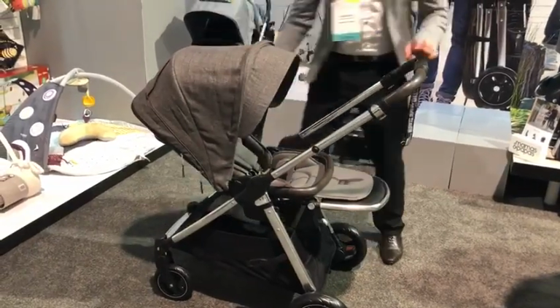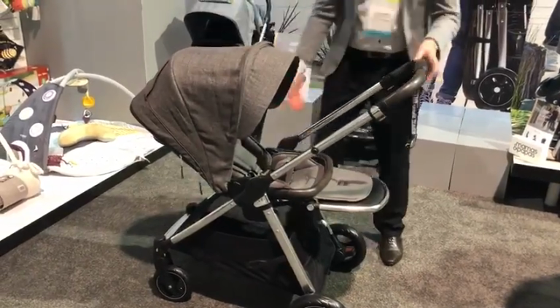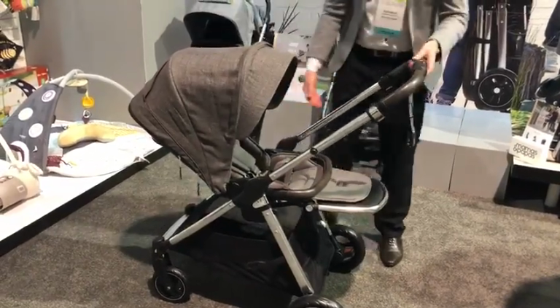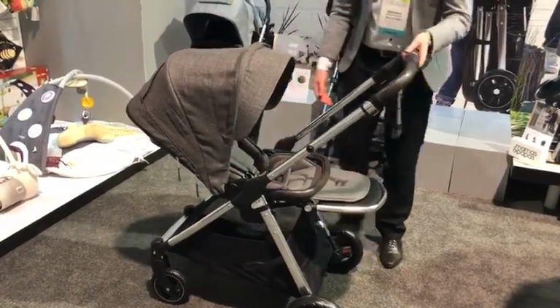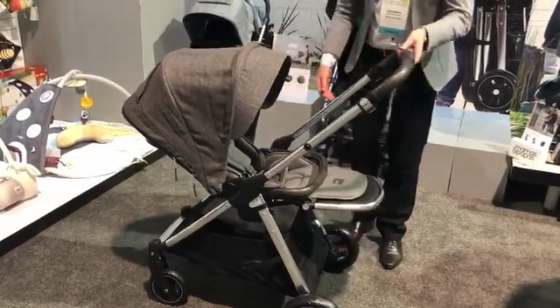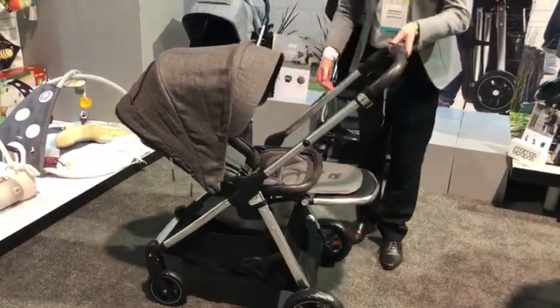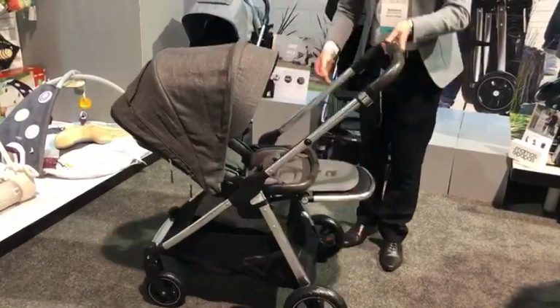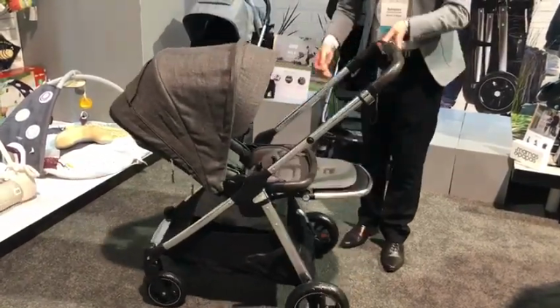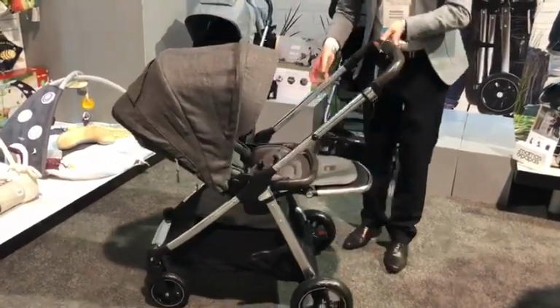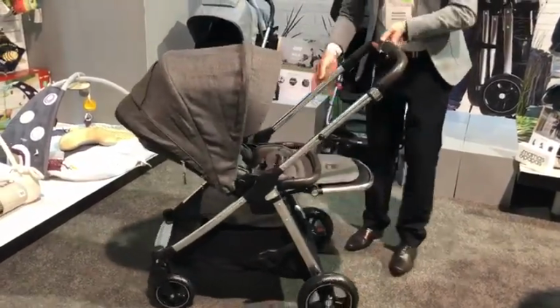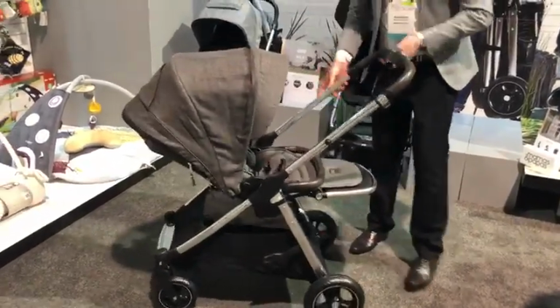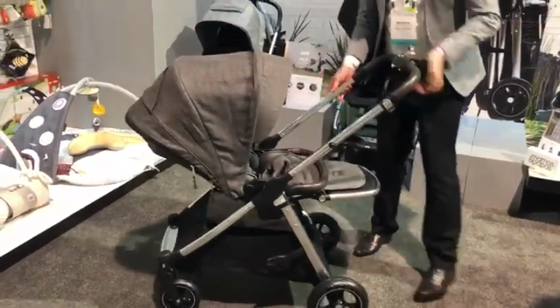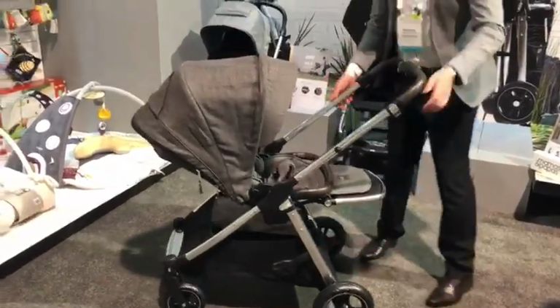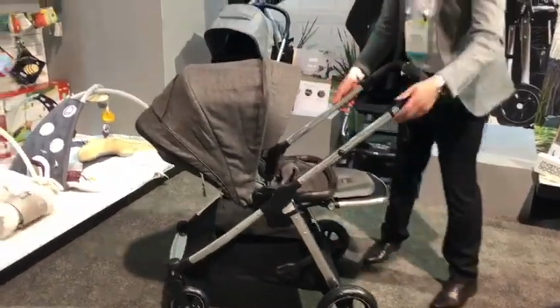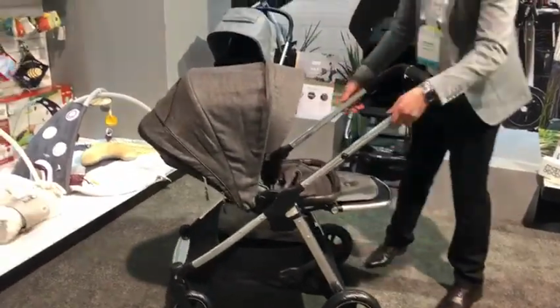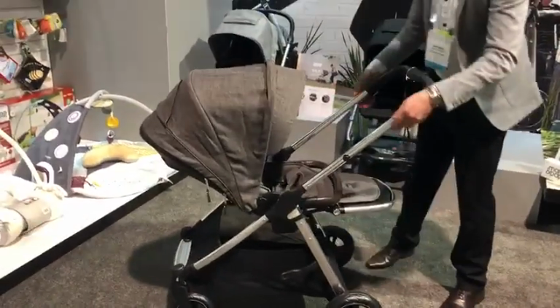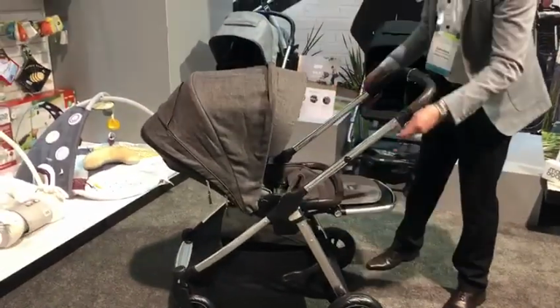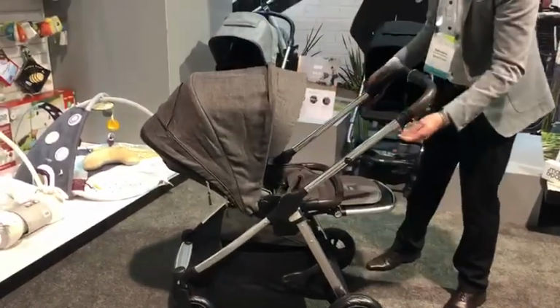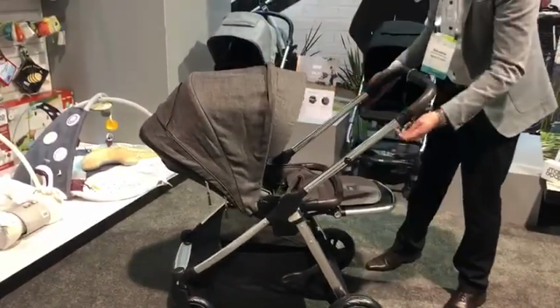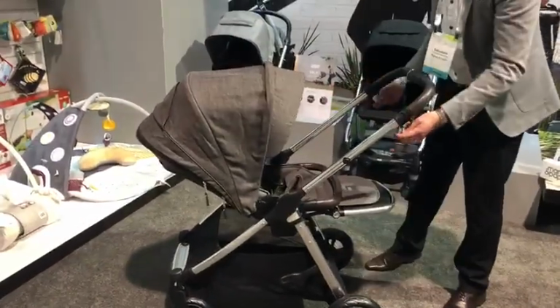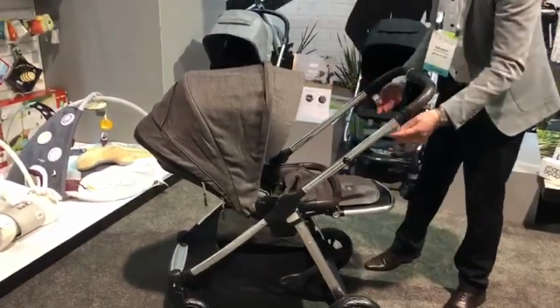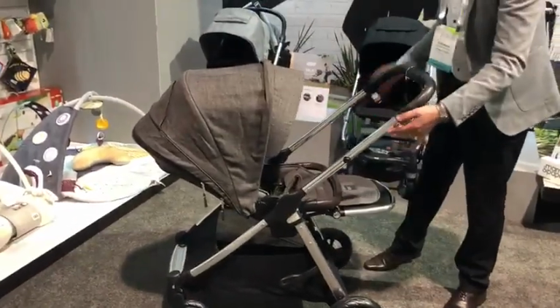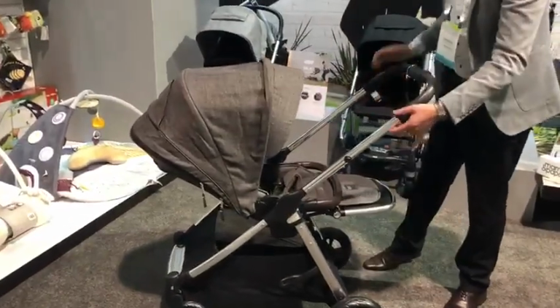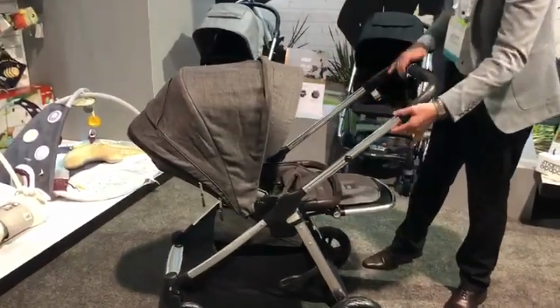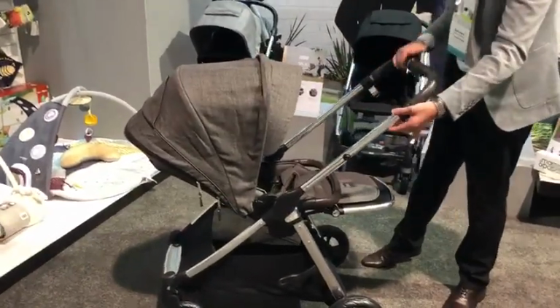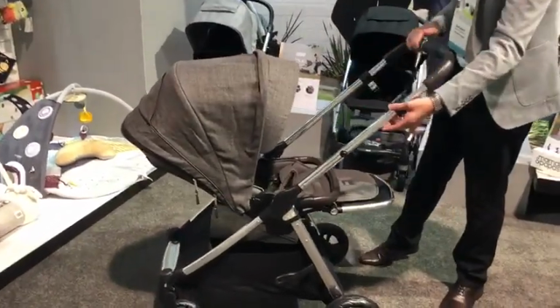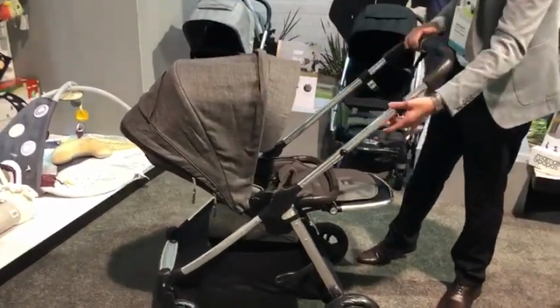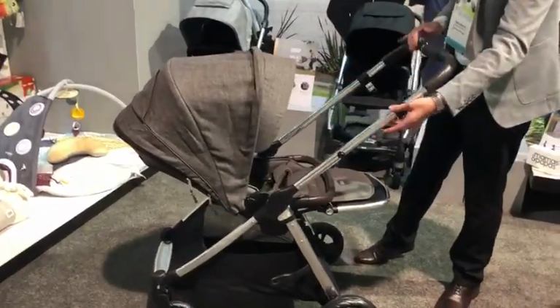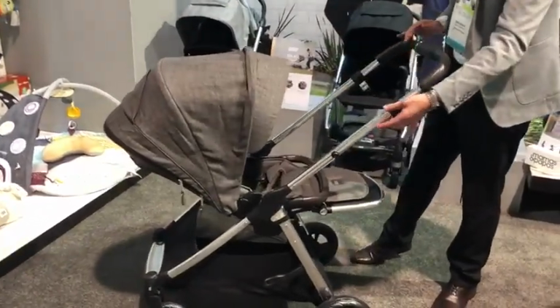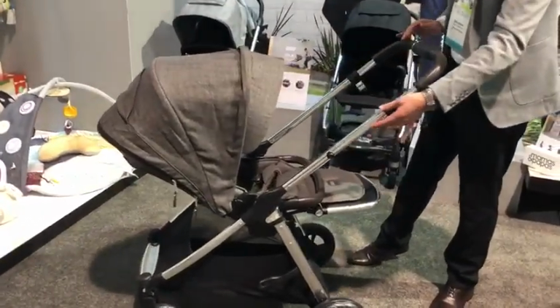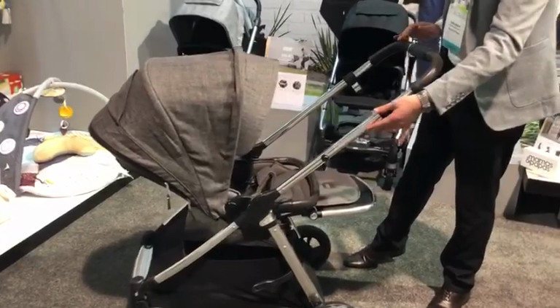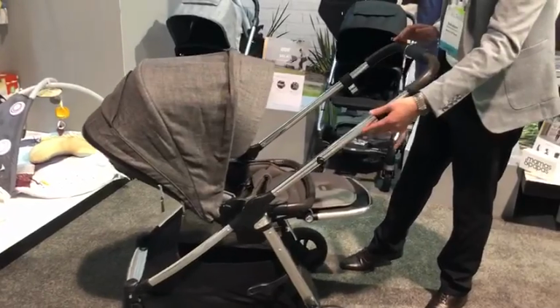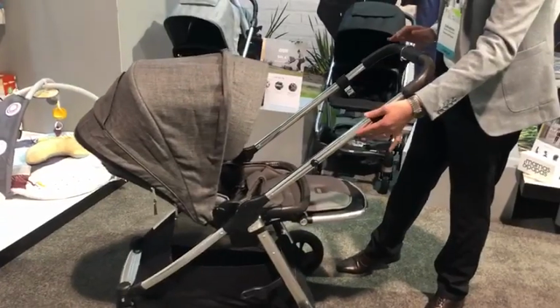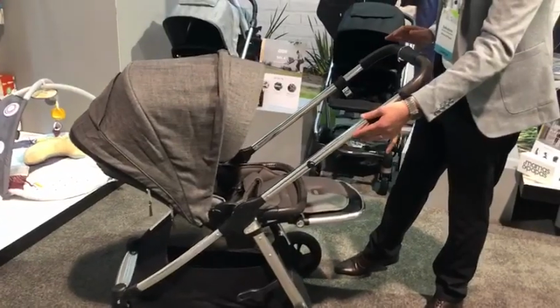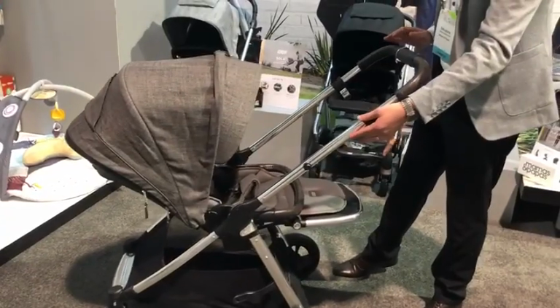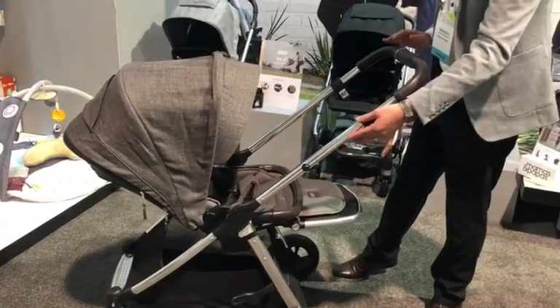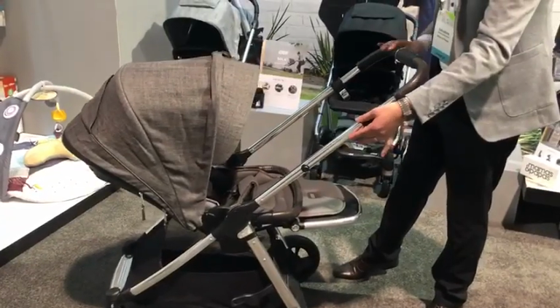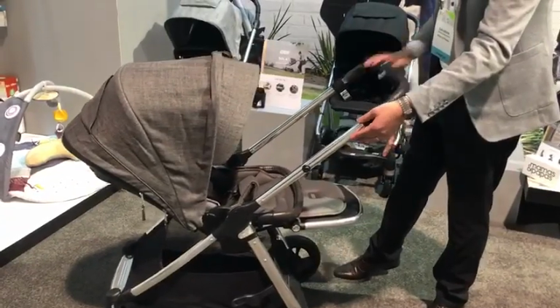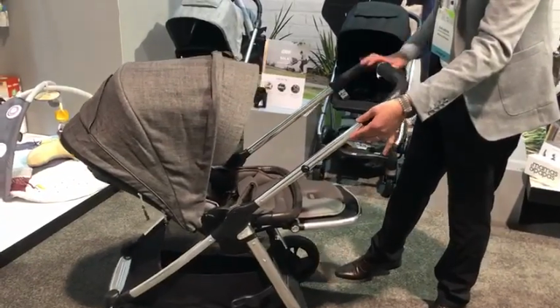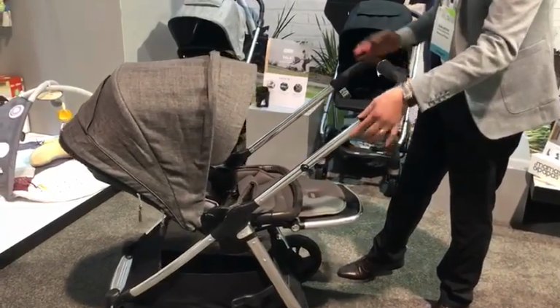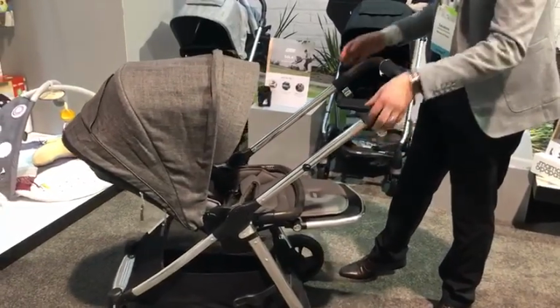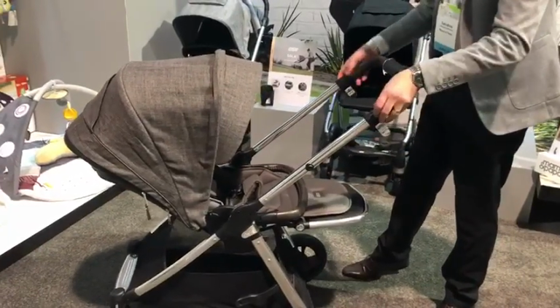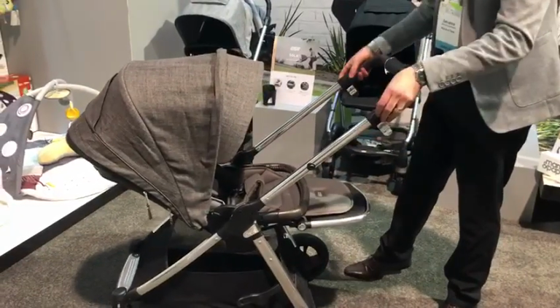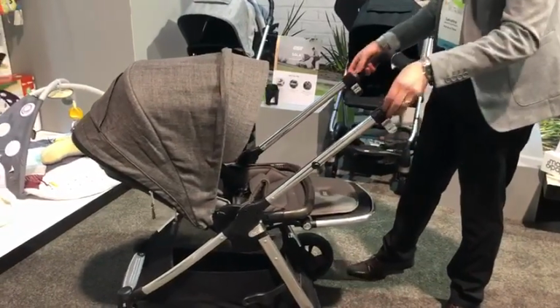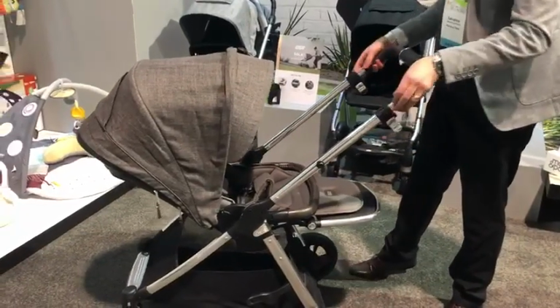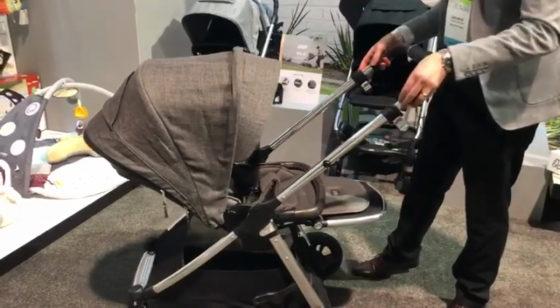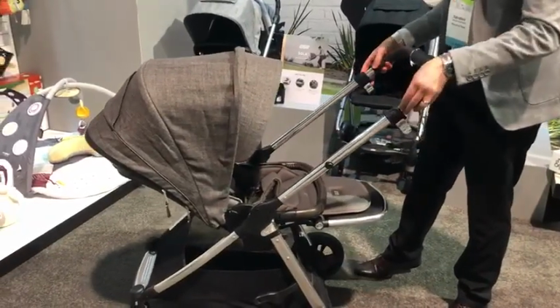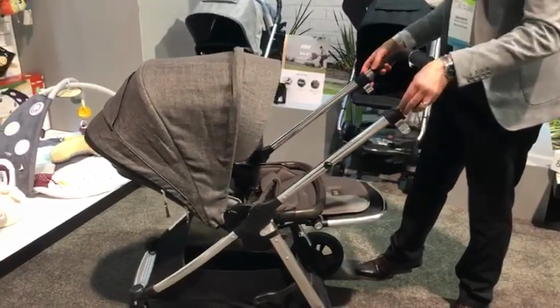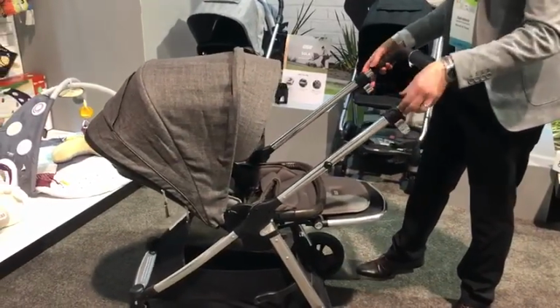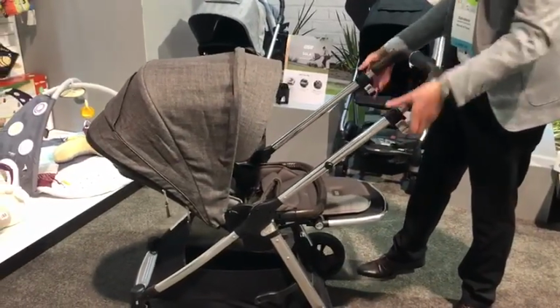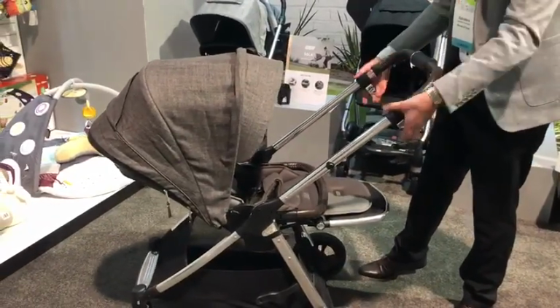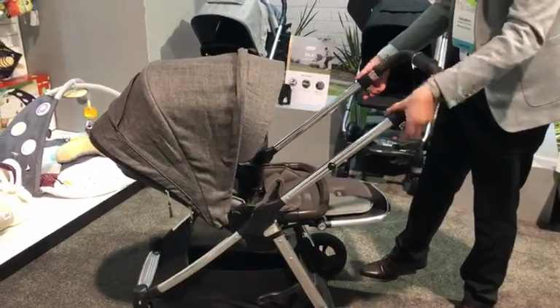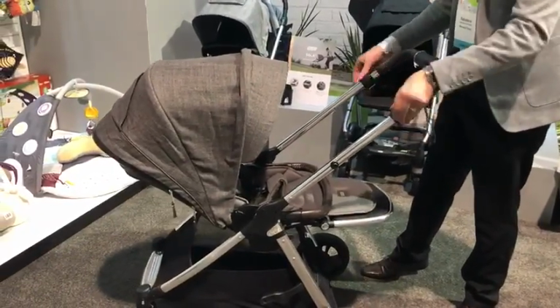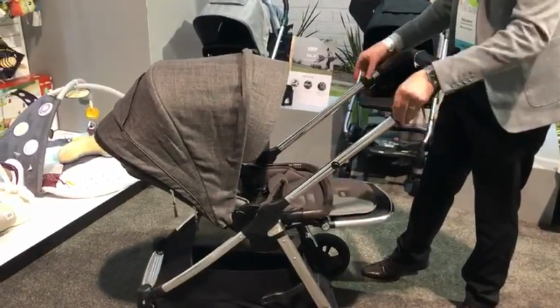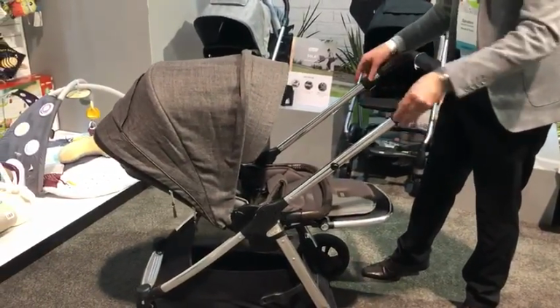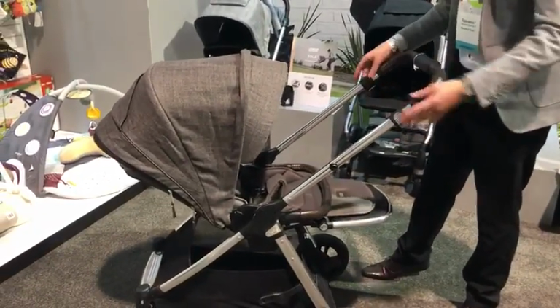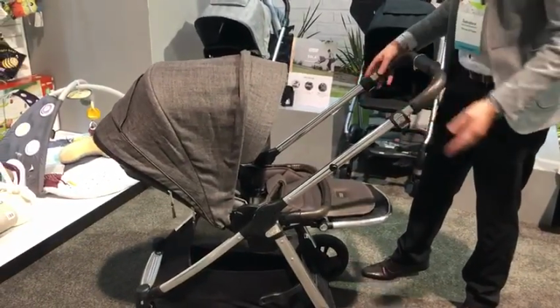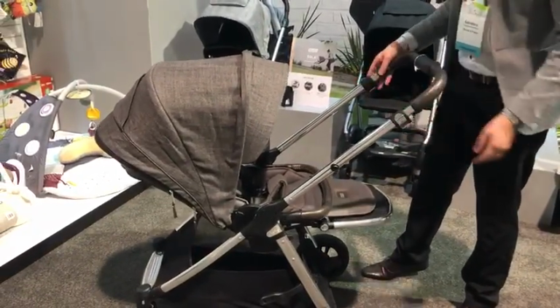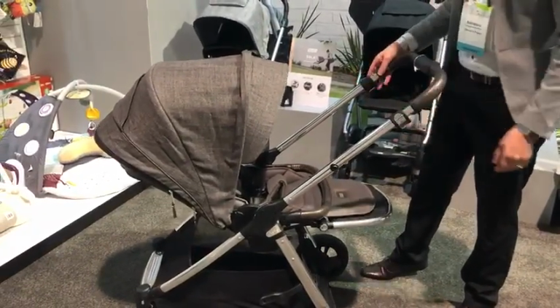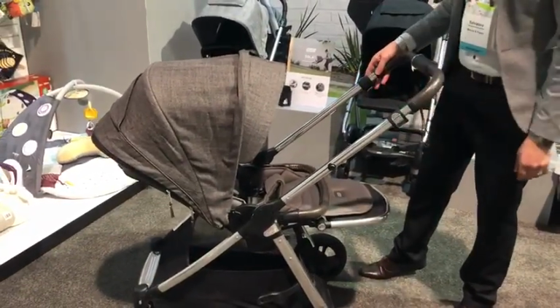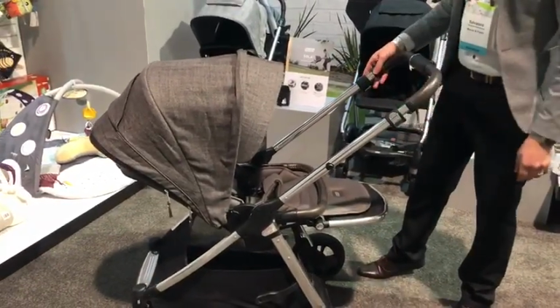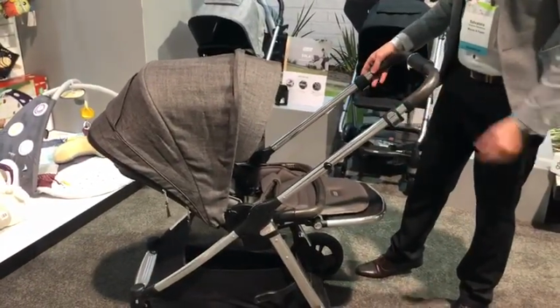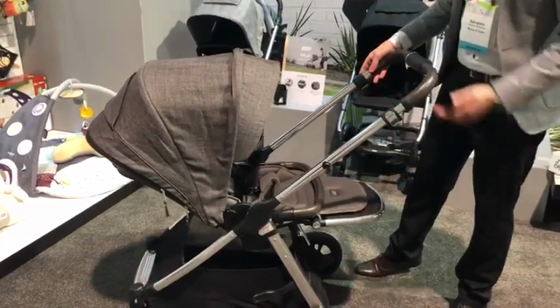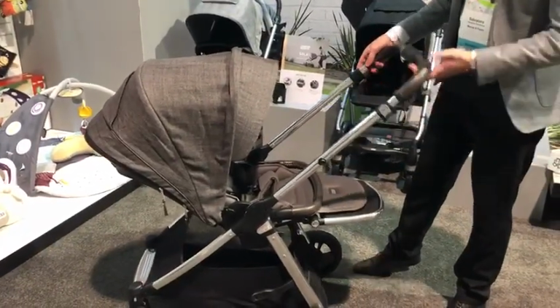The handle extensions — you can have it in three positions: the highest, the lowest, and also in between.